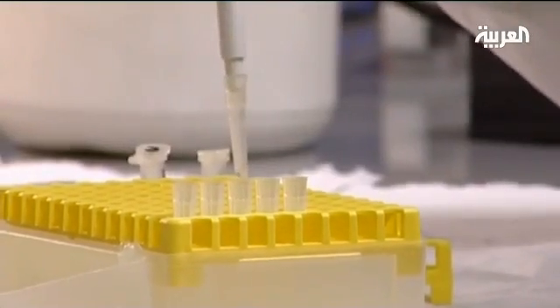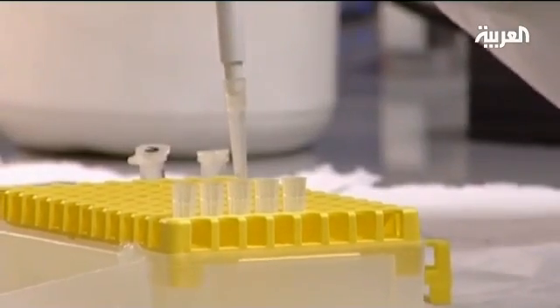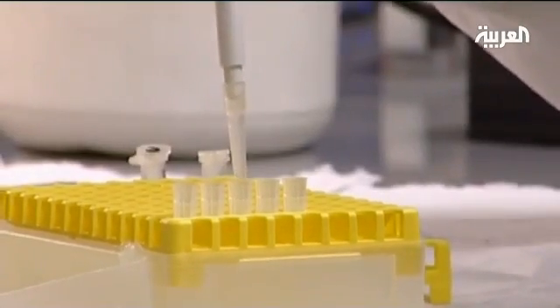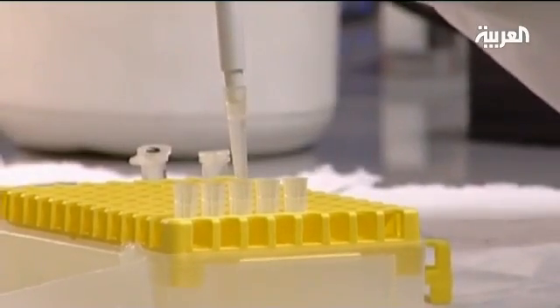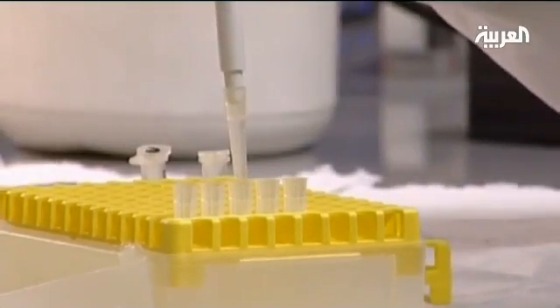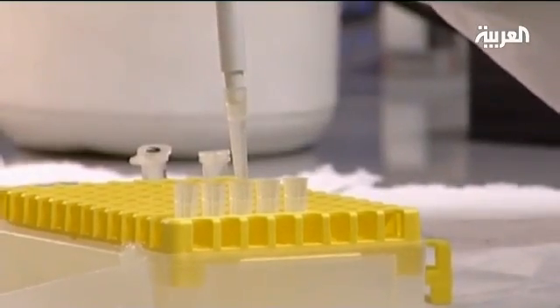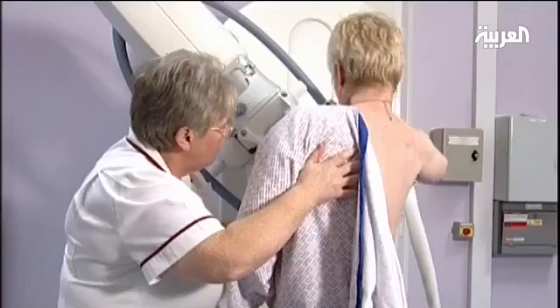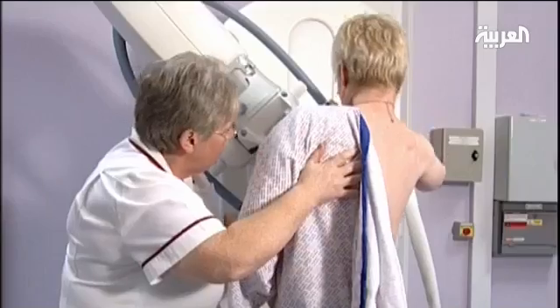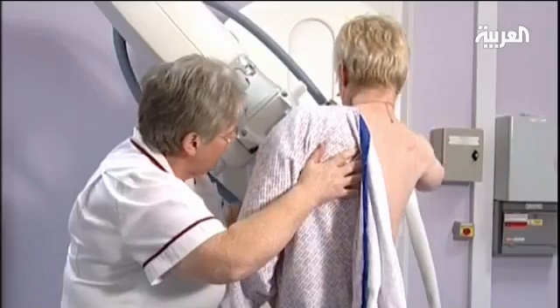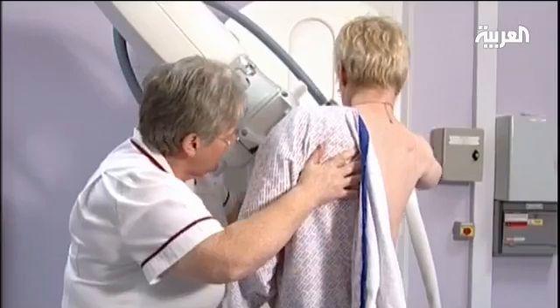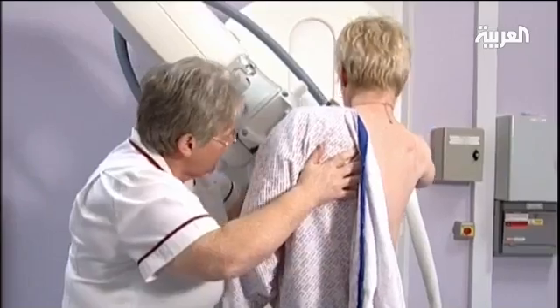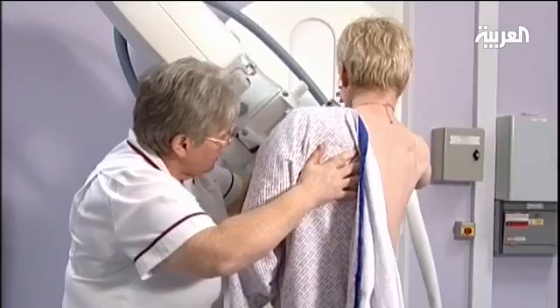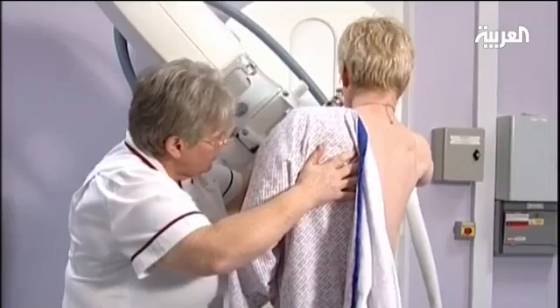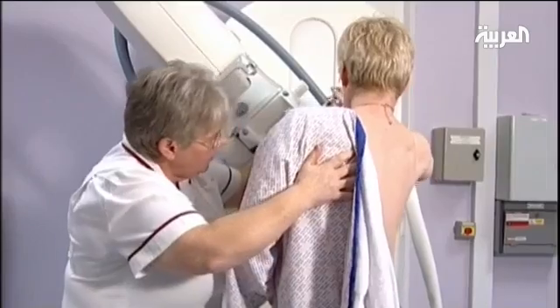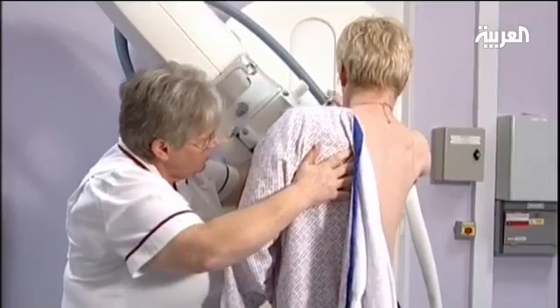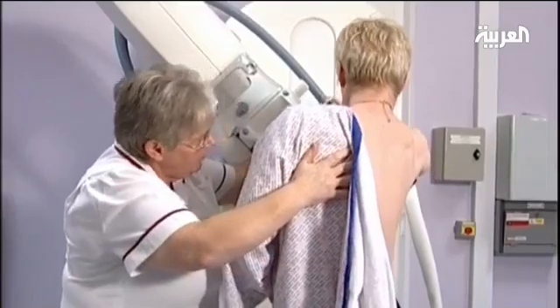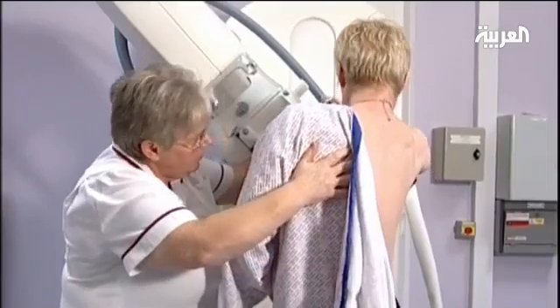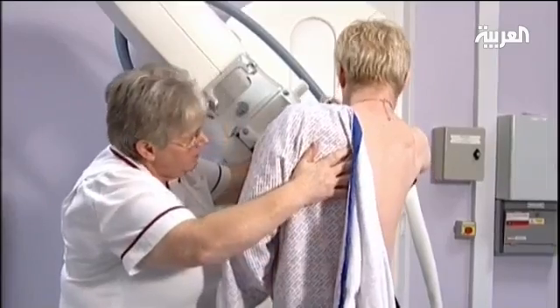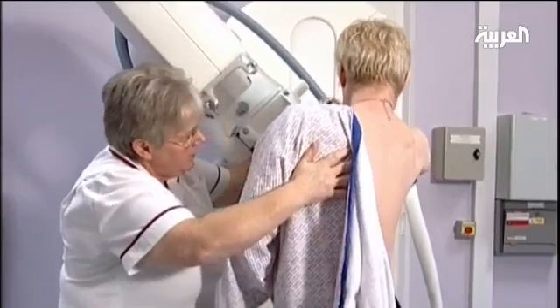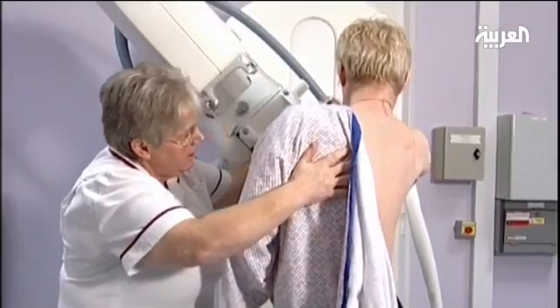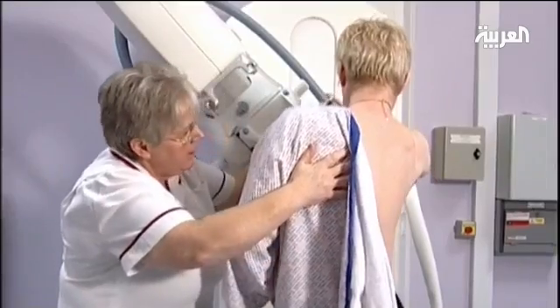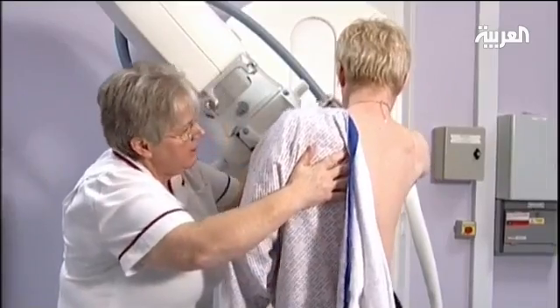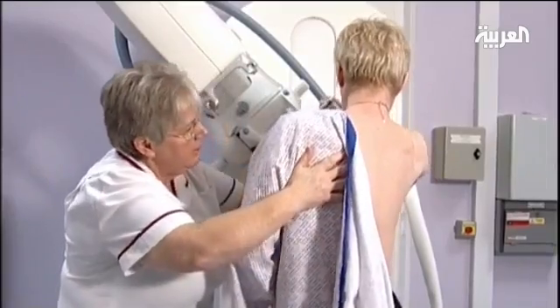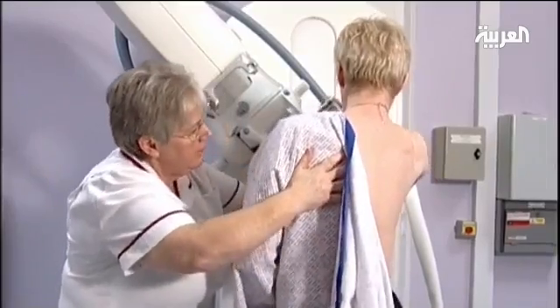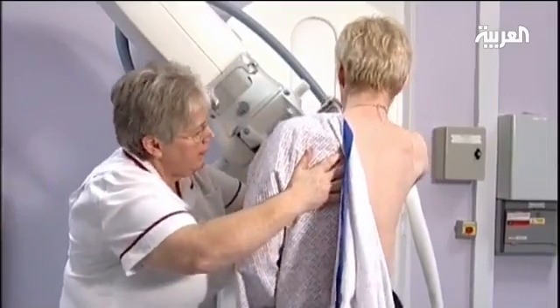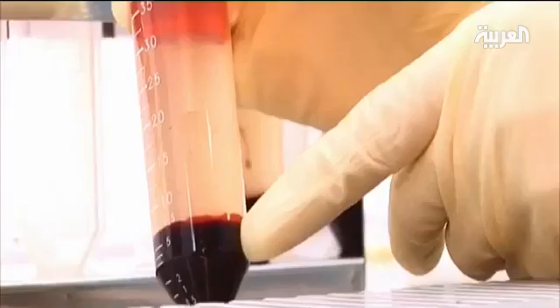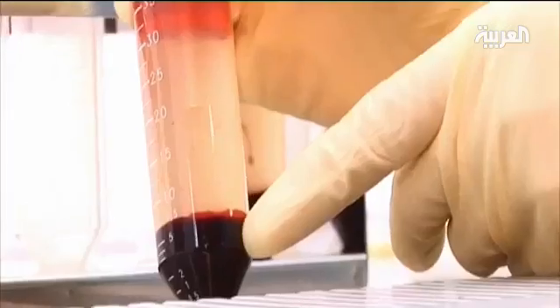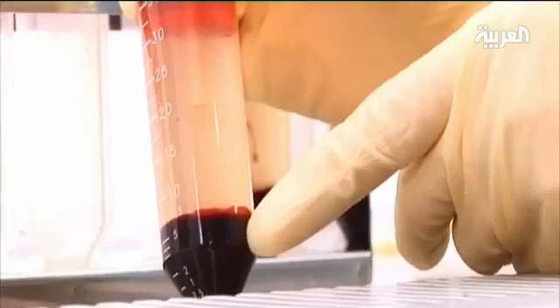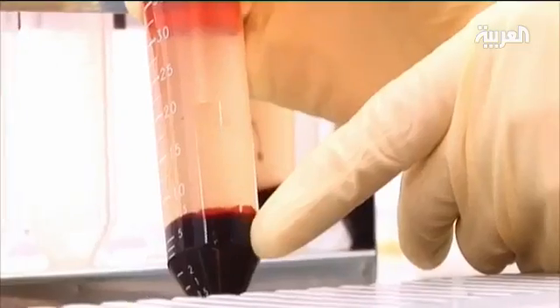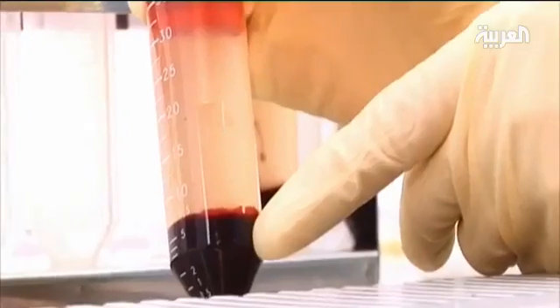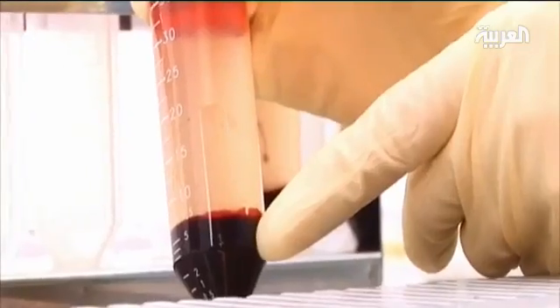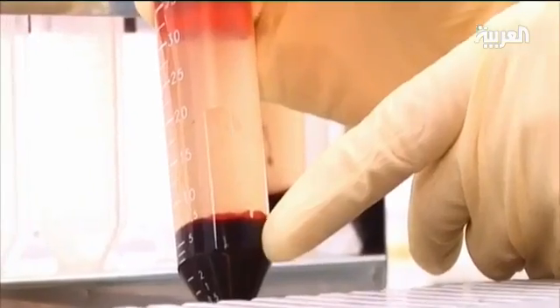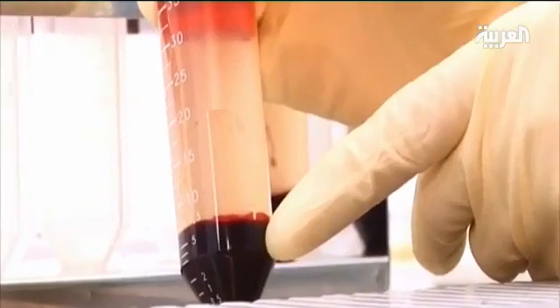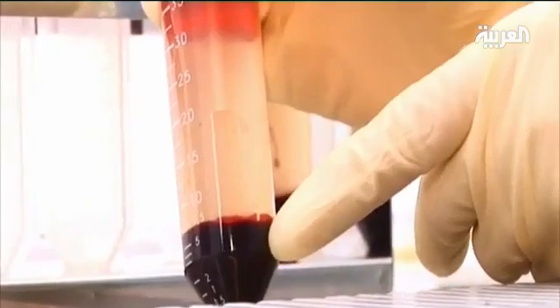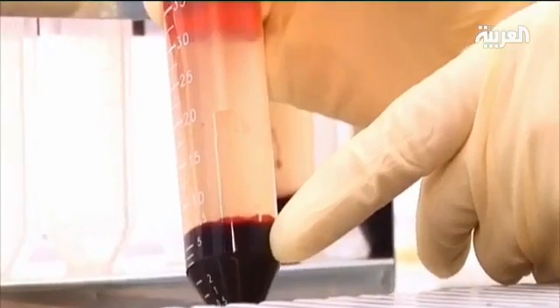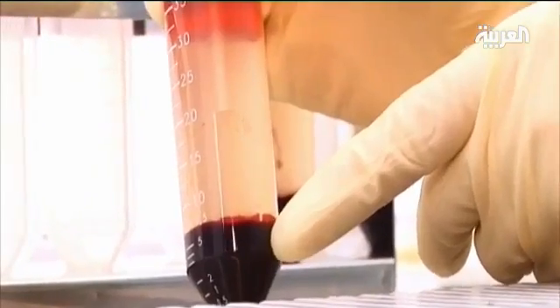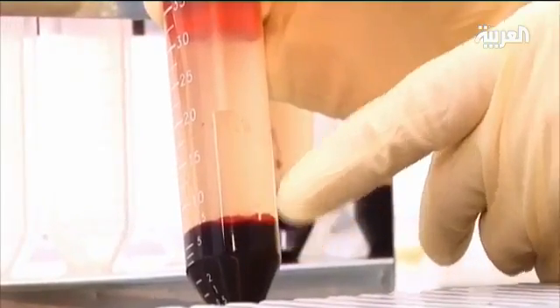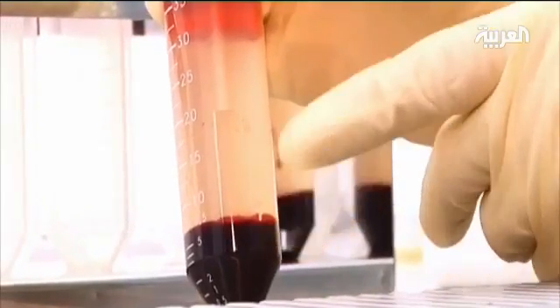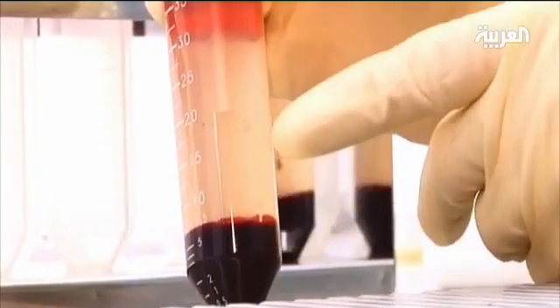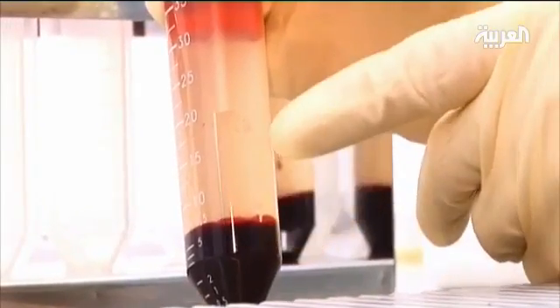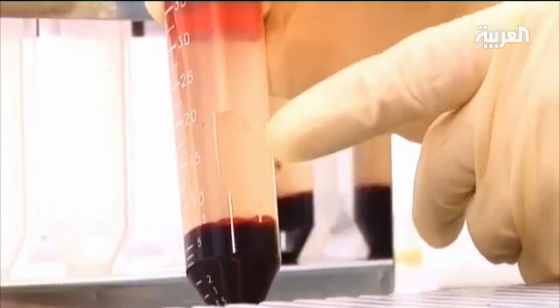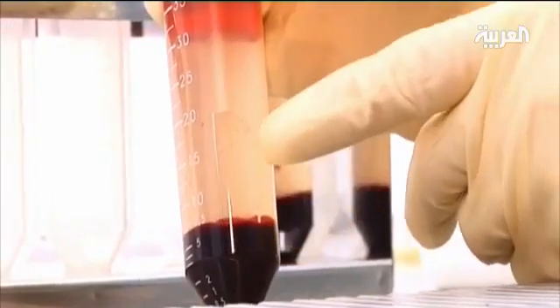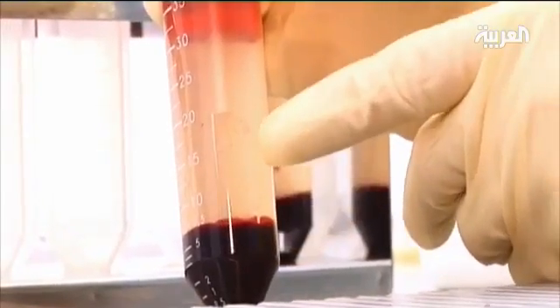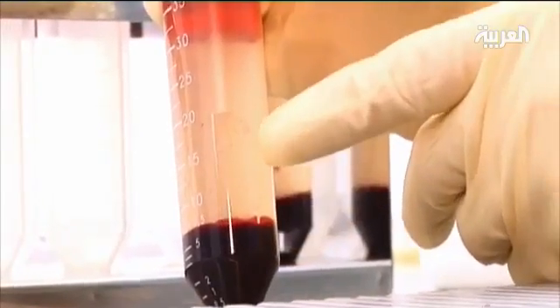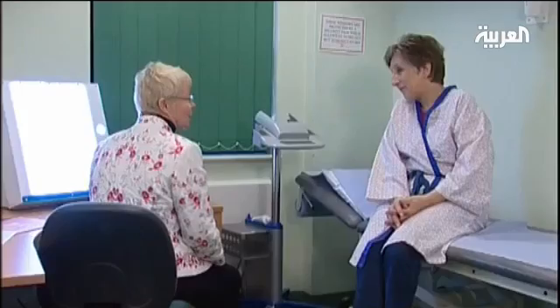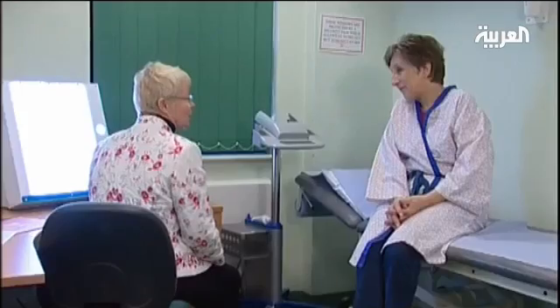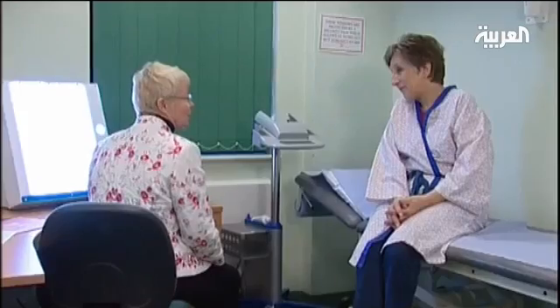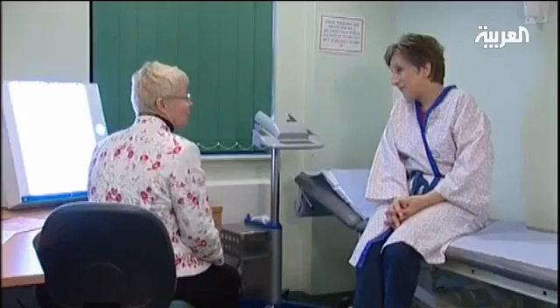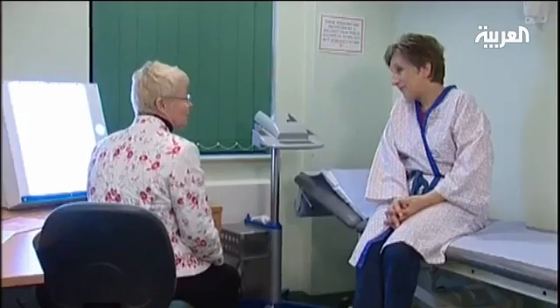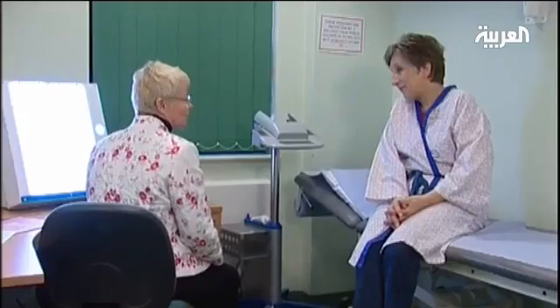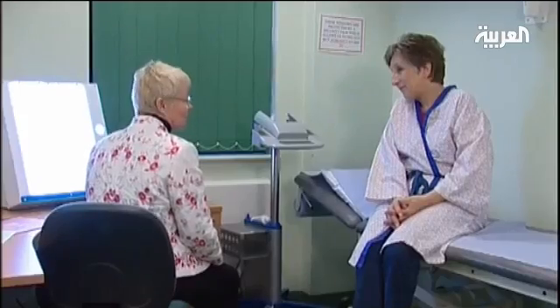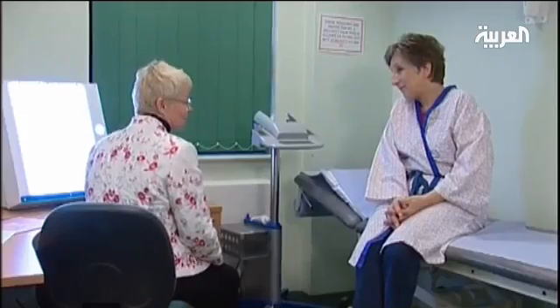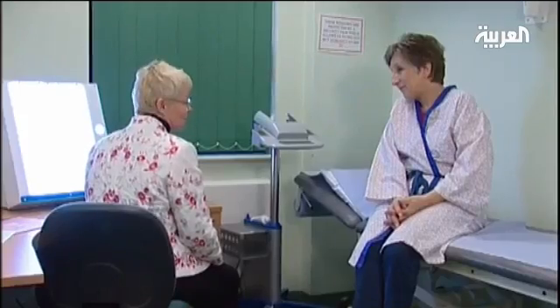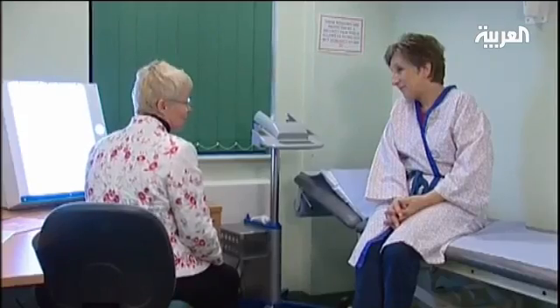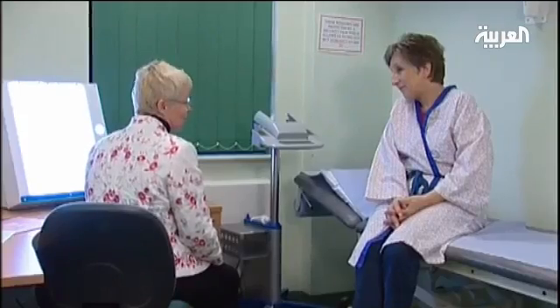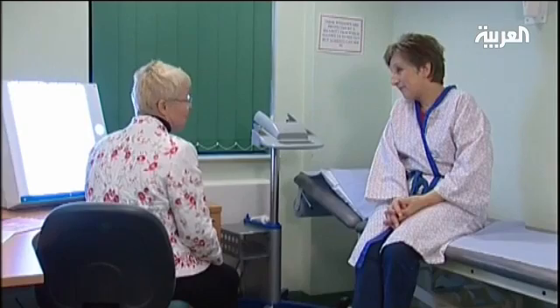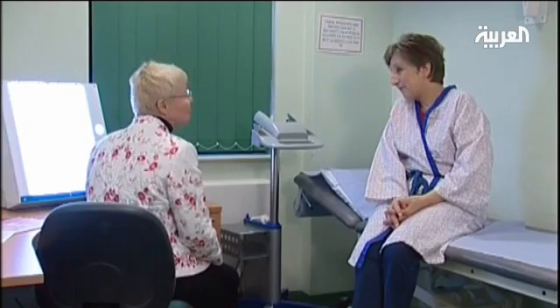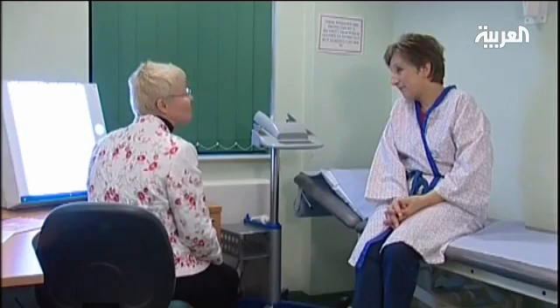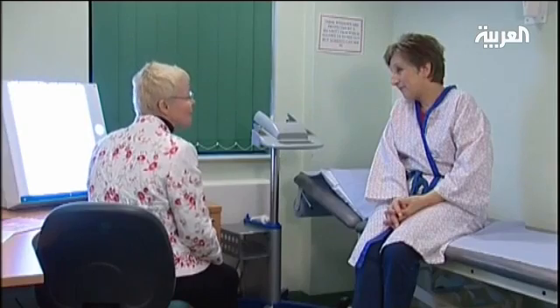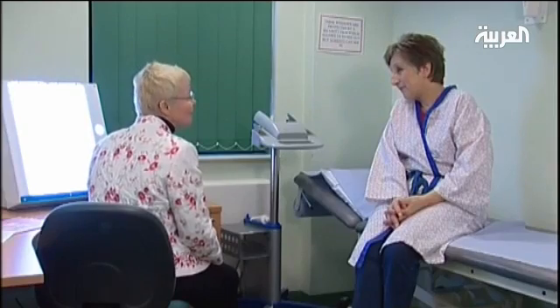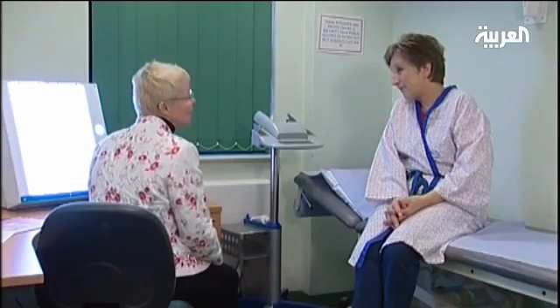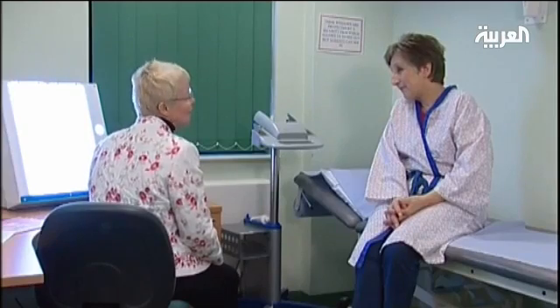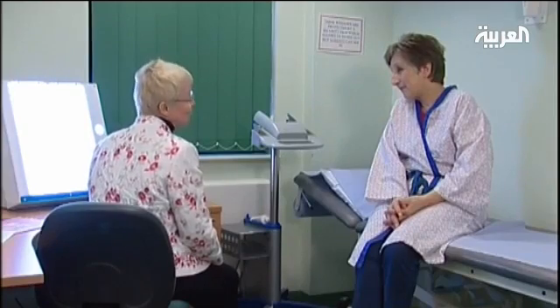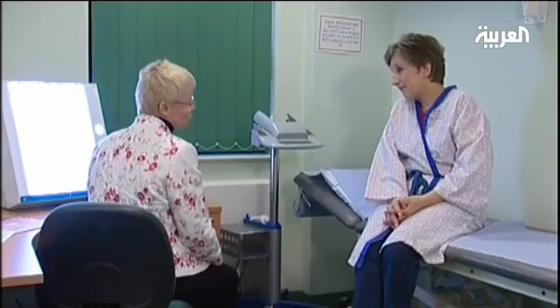This is the first time entire genes have been analysed from a blood sample, given by 20 women with ovarian cancer.